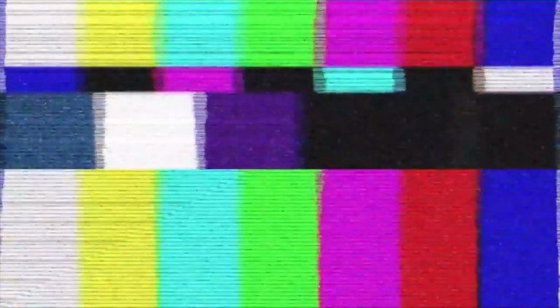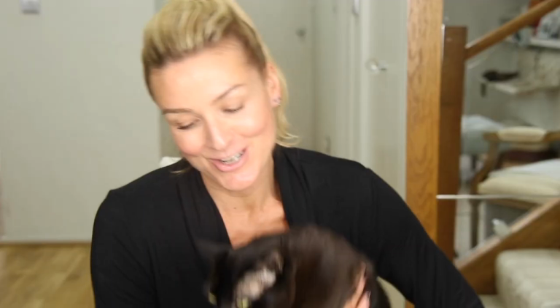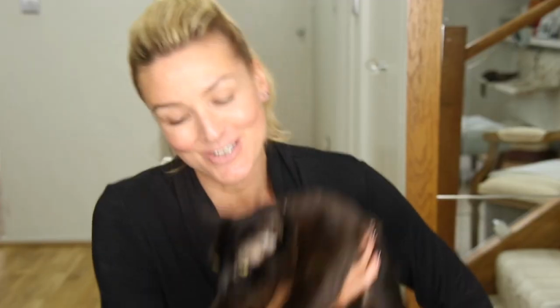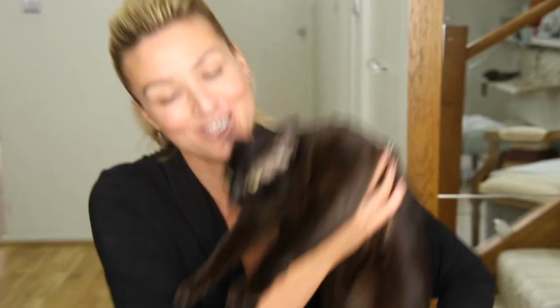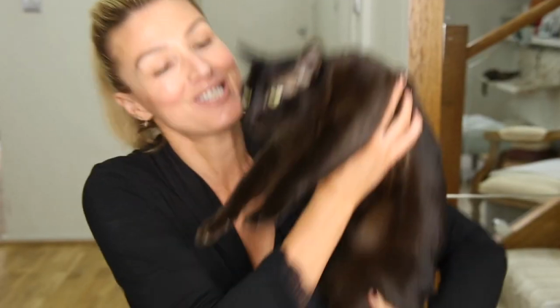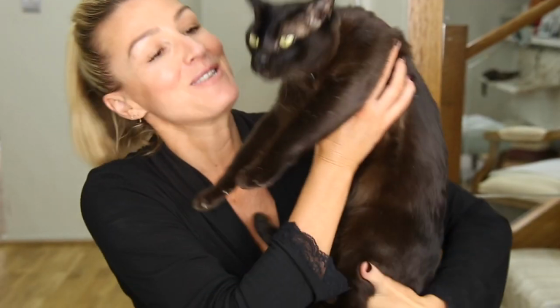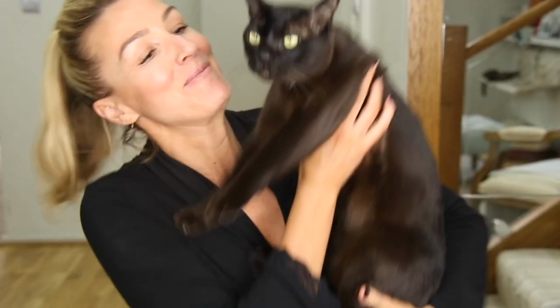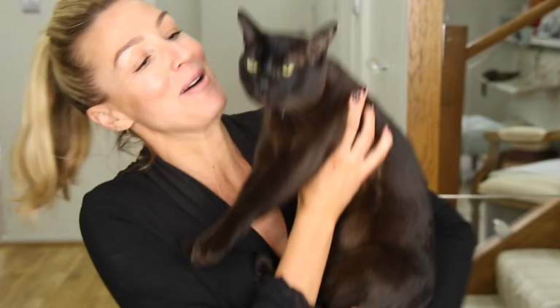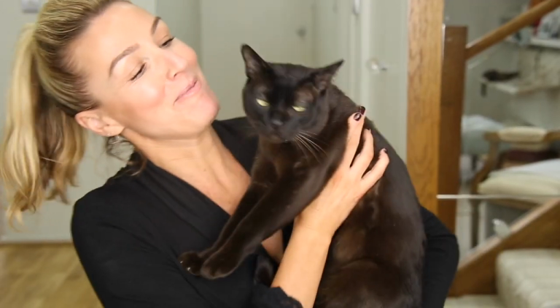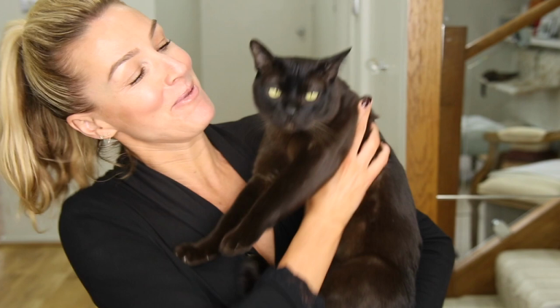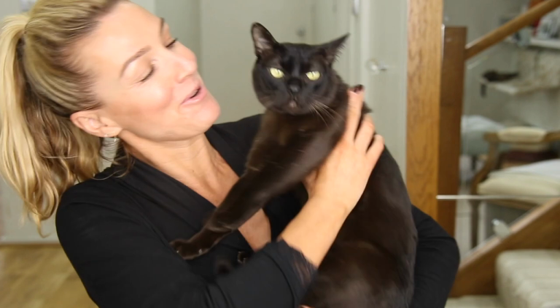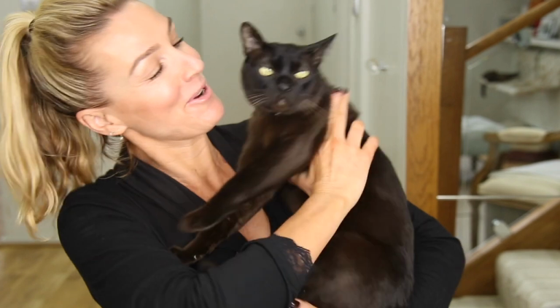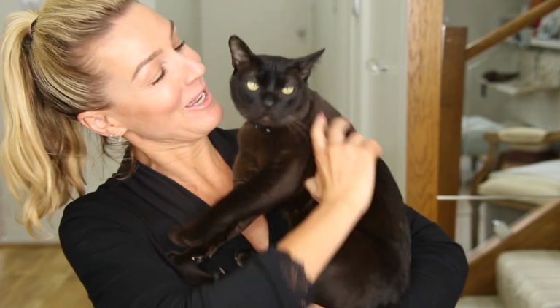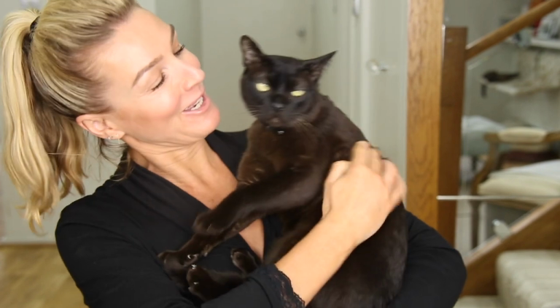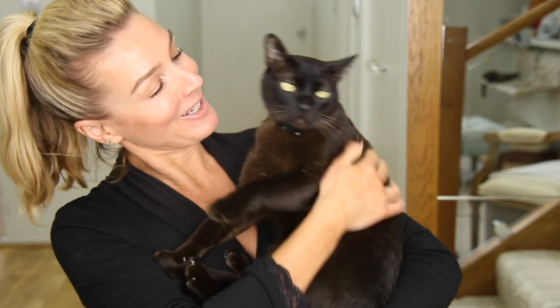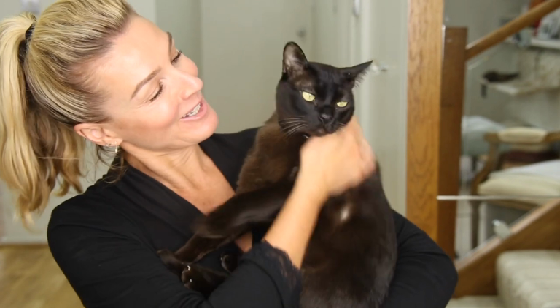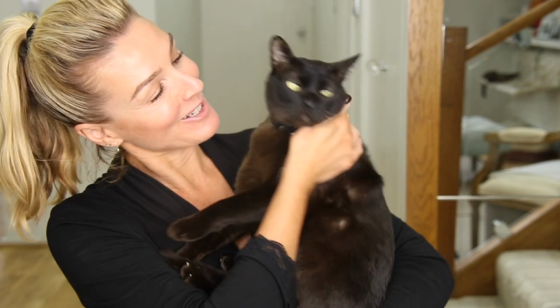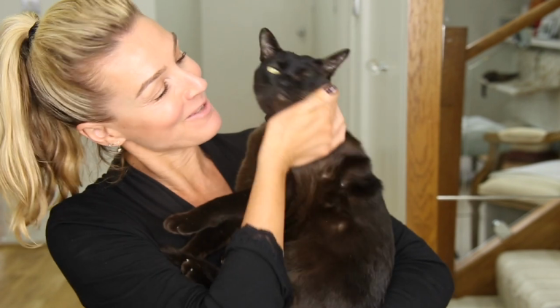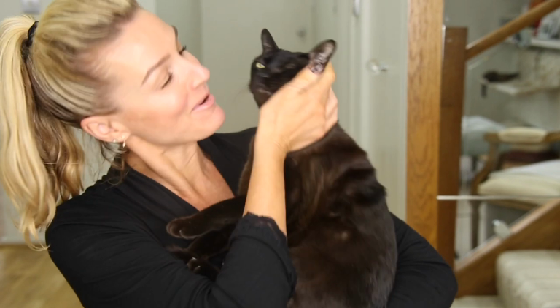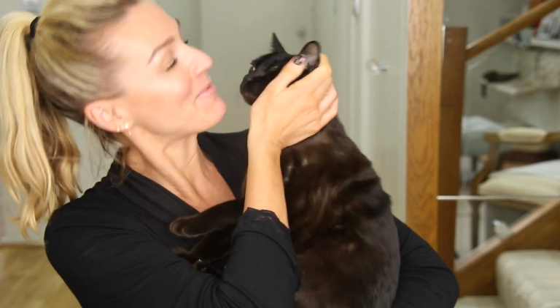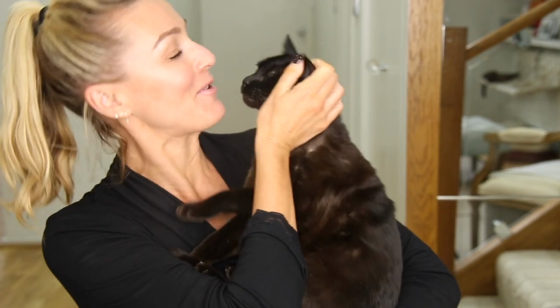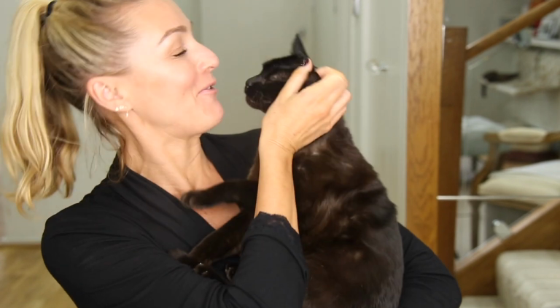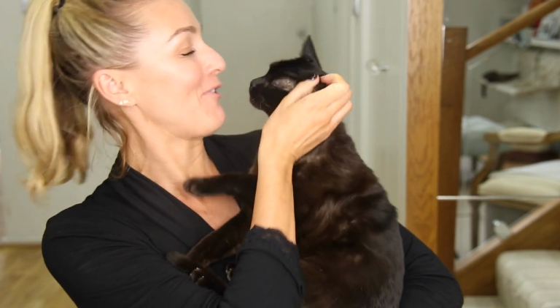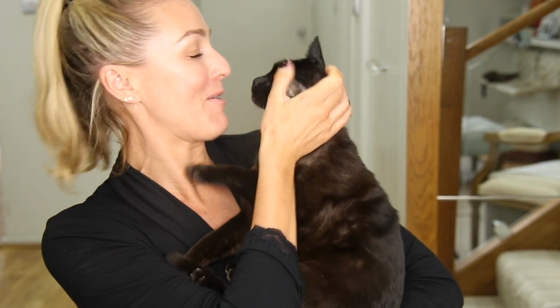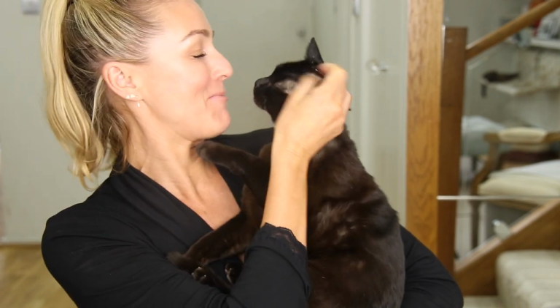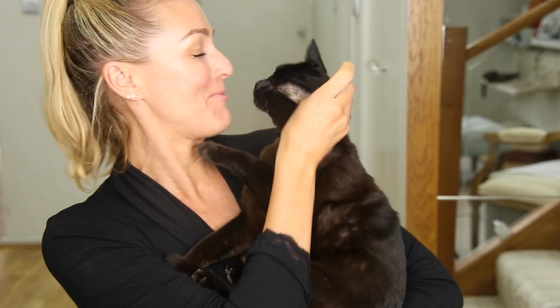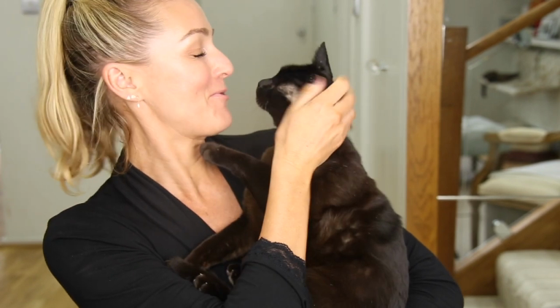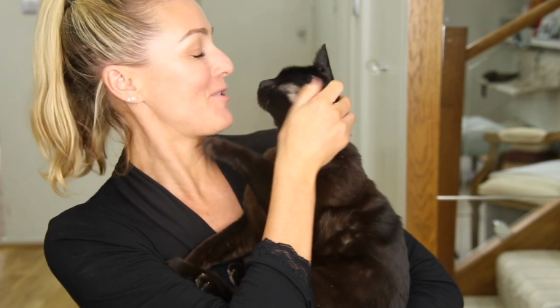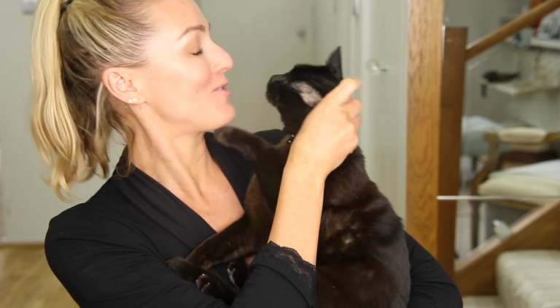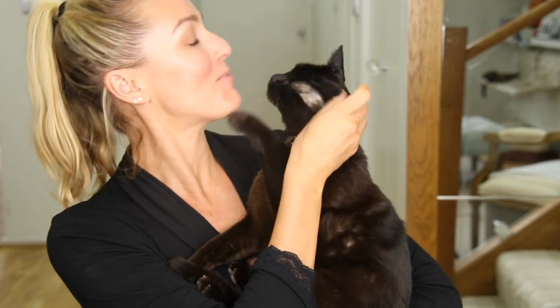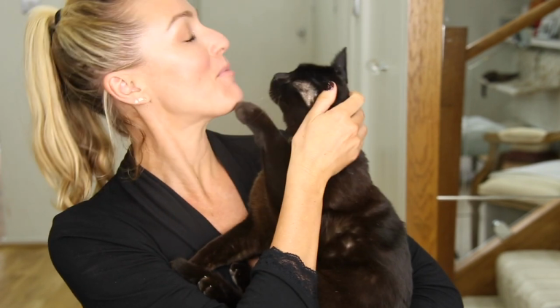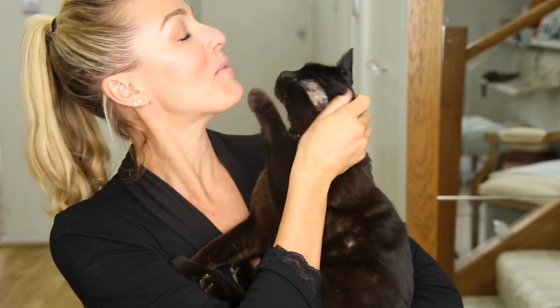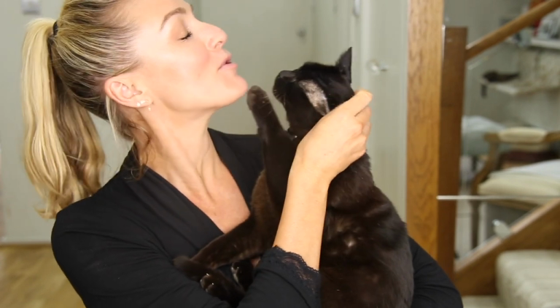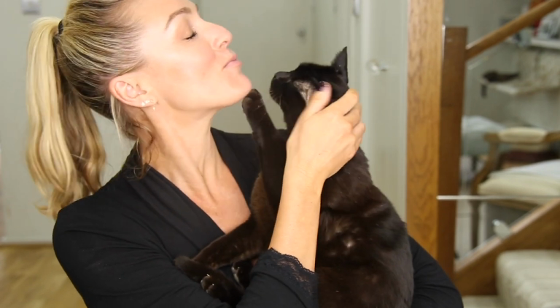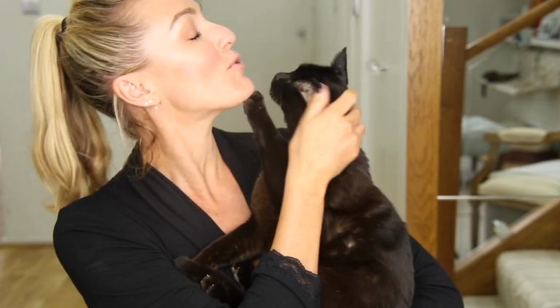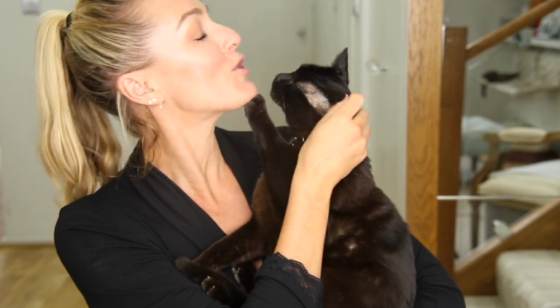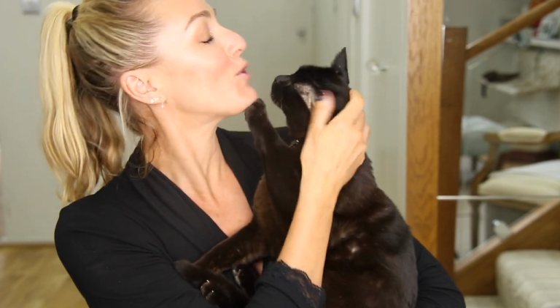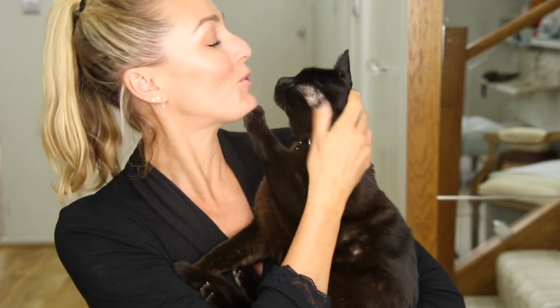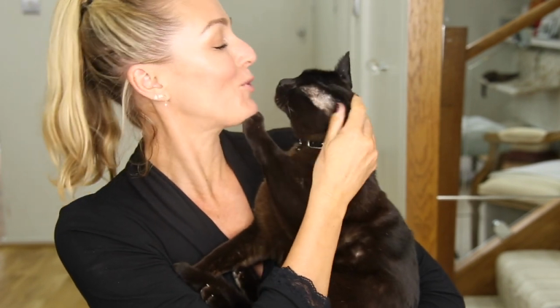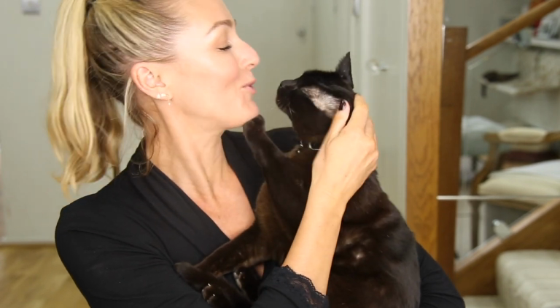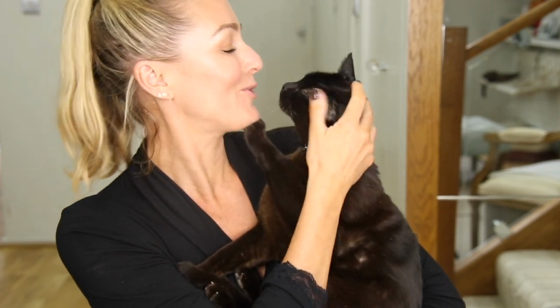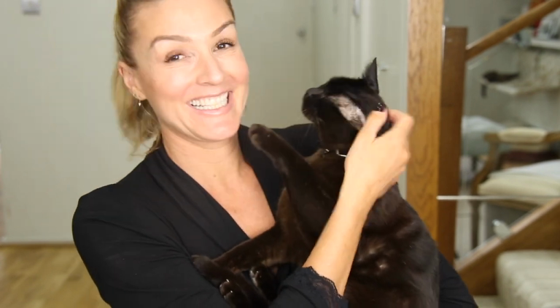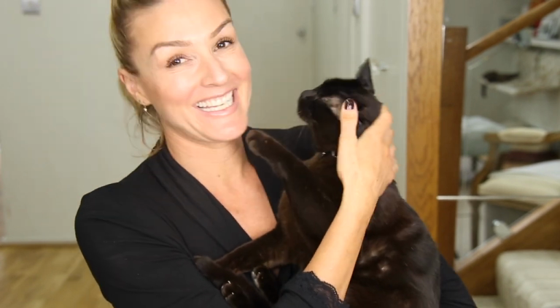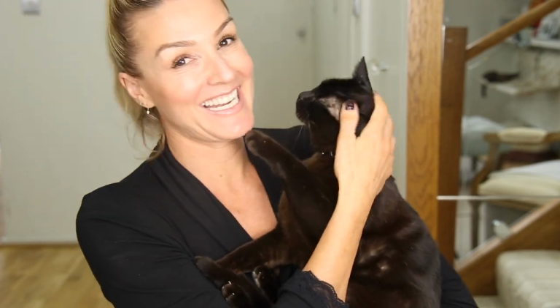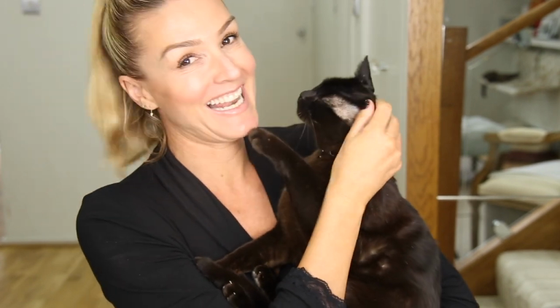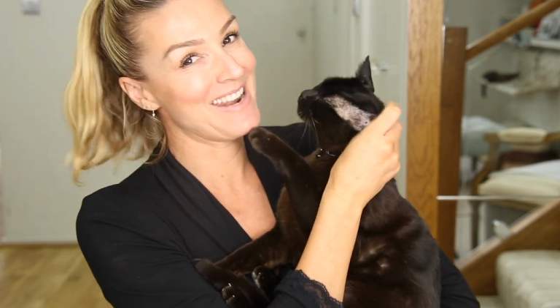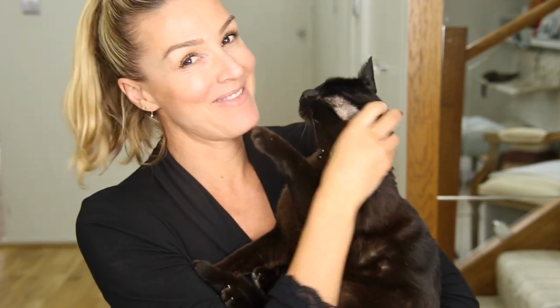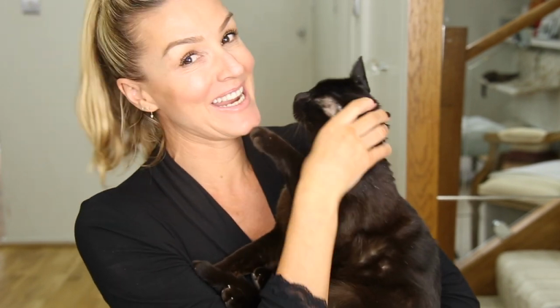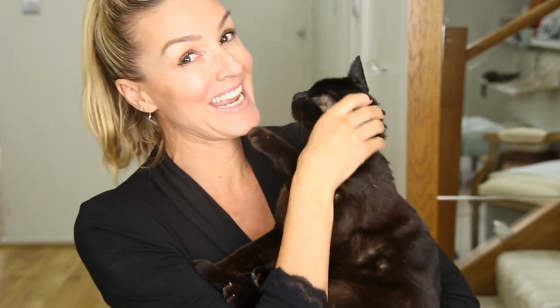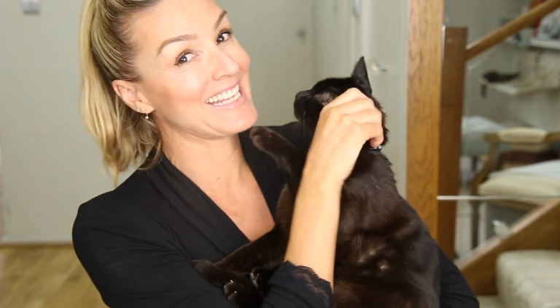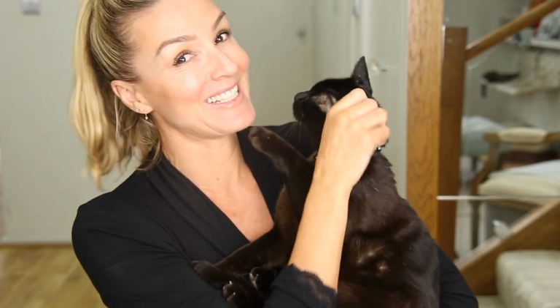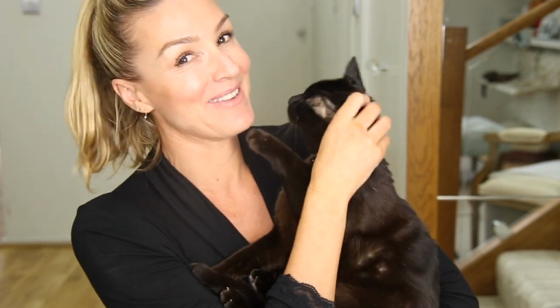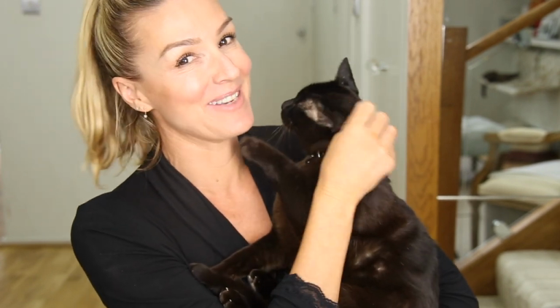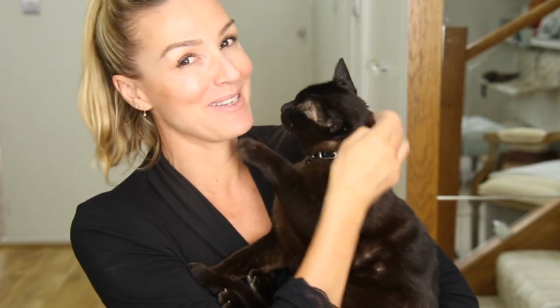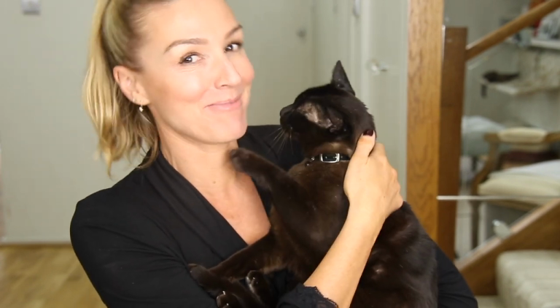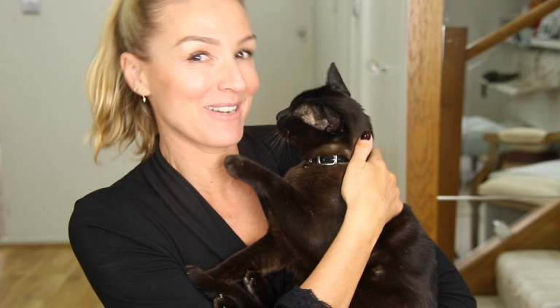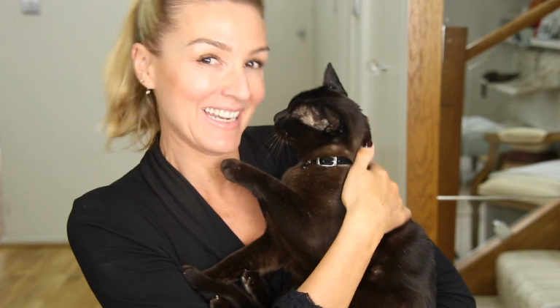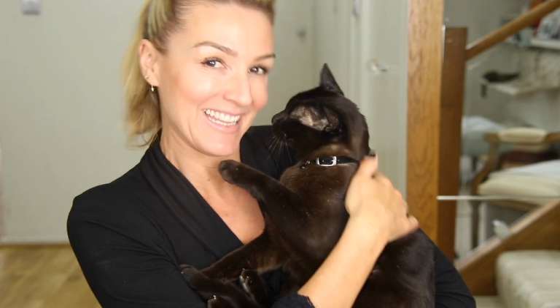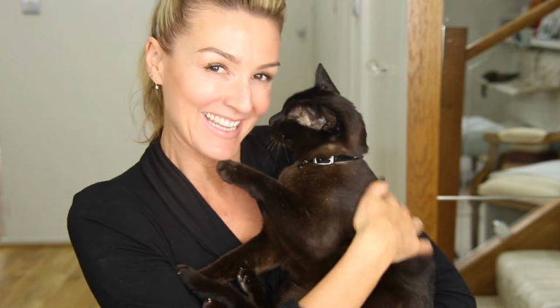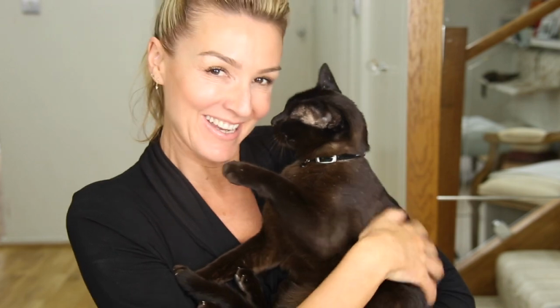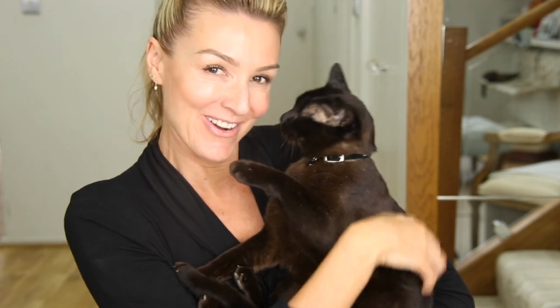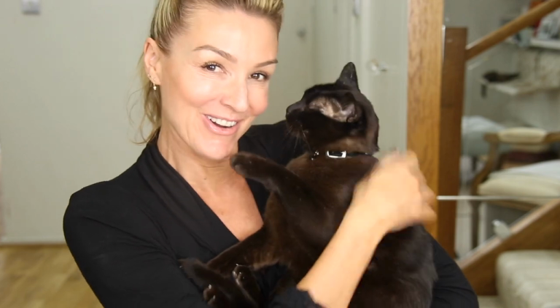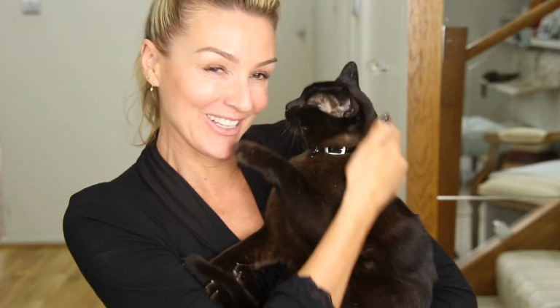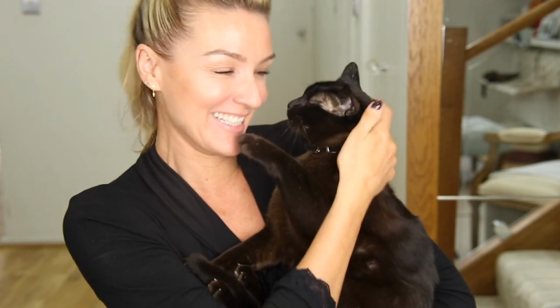Oh, my big fat boy — he's my mama's boy. See Alana, my cat is so much prettier than yours!